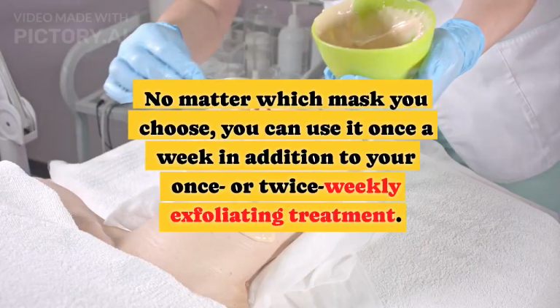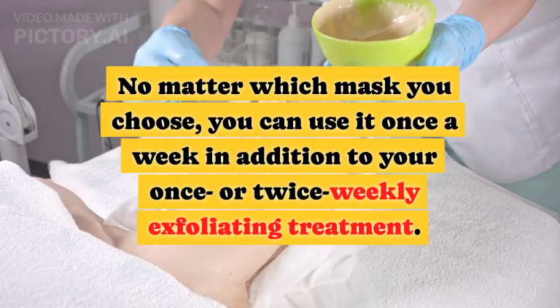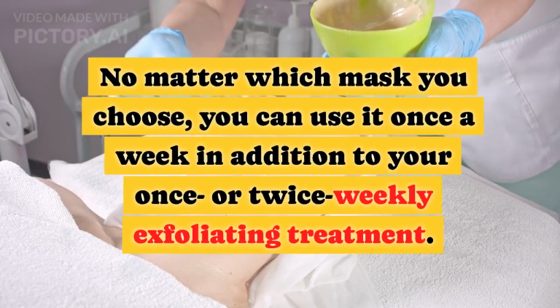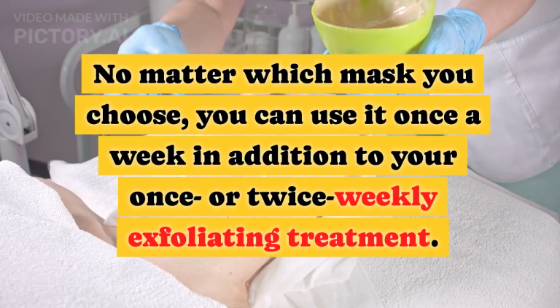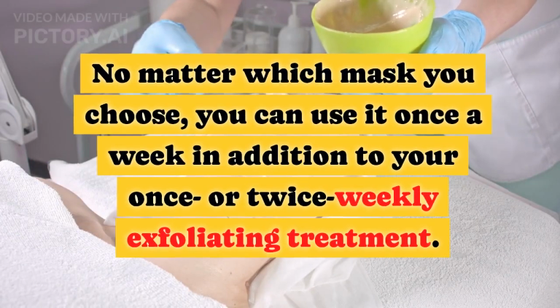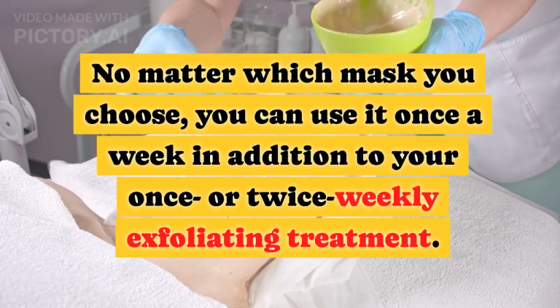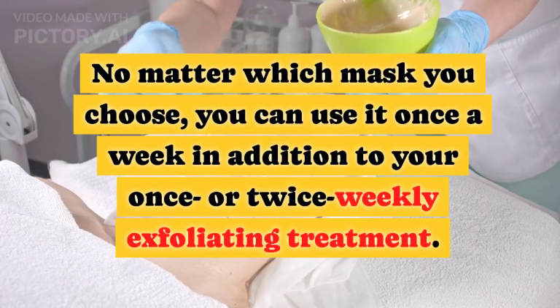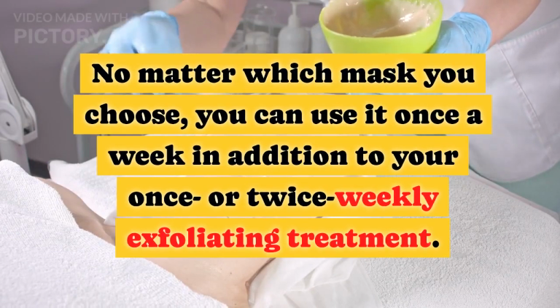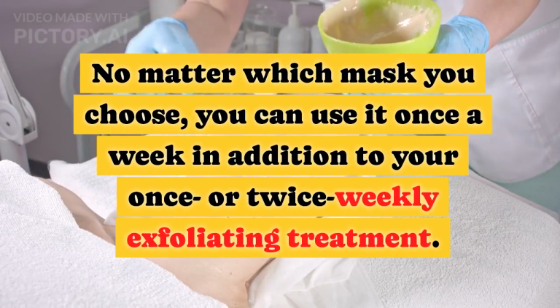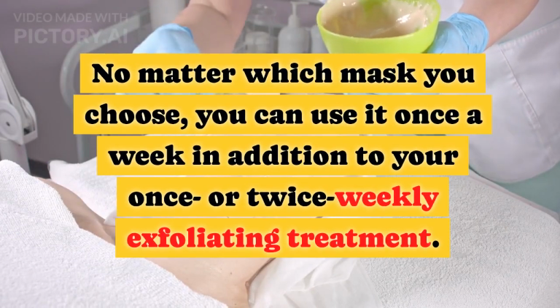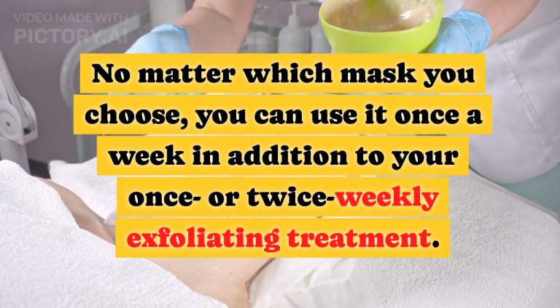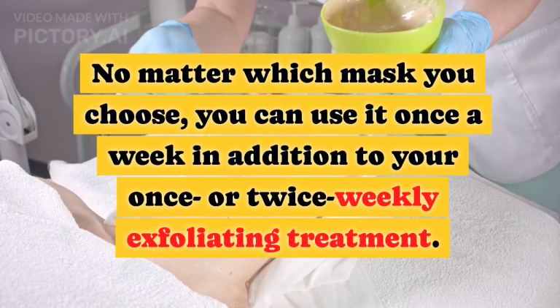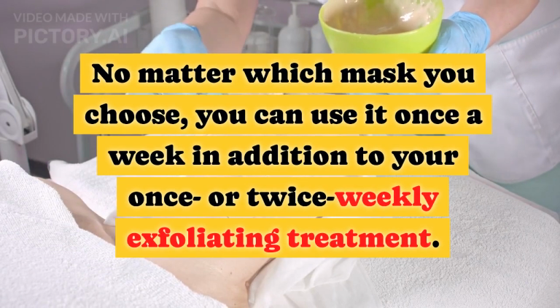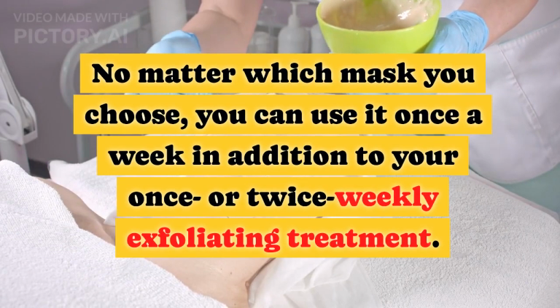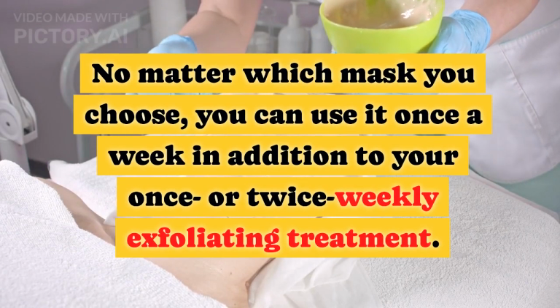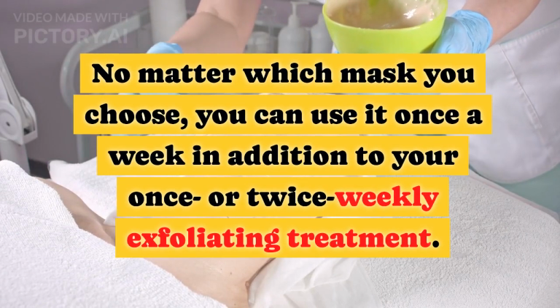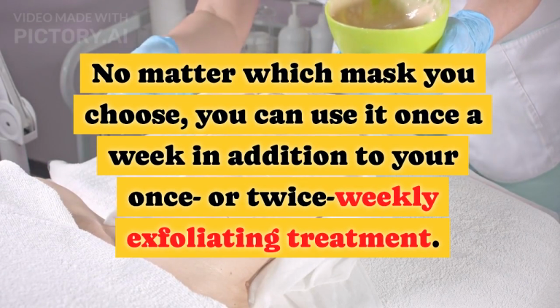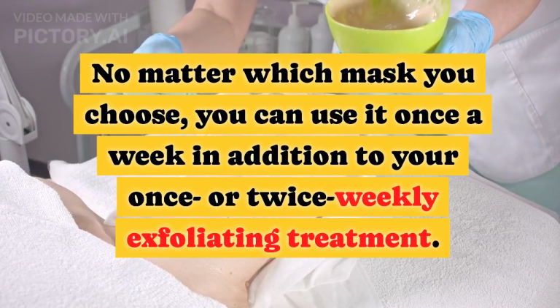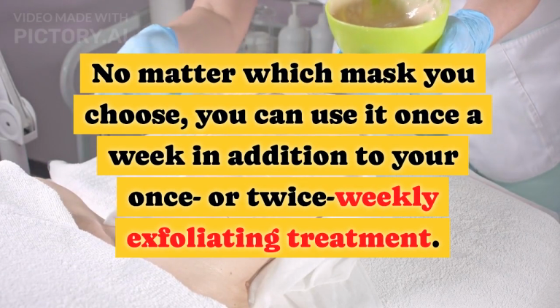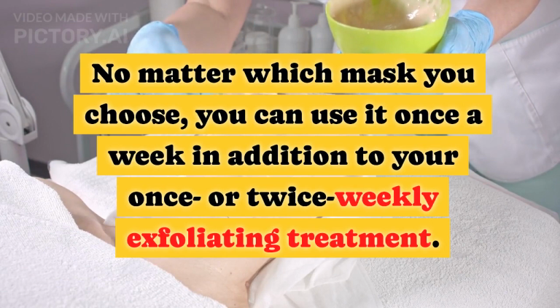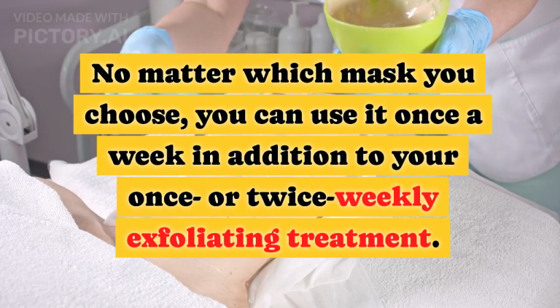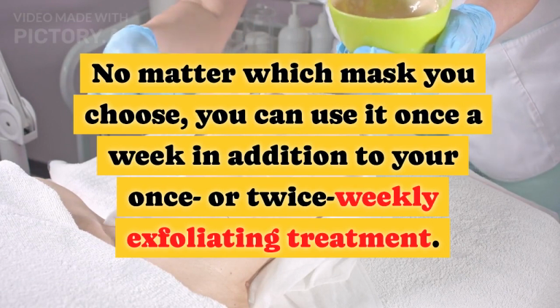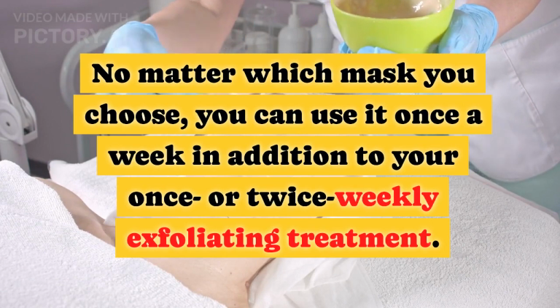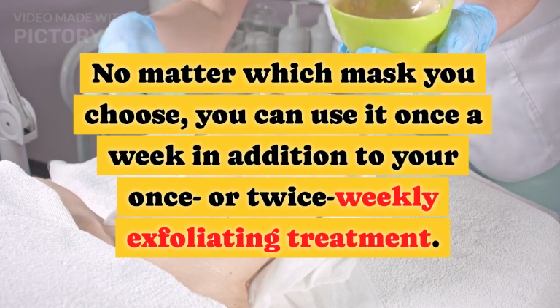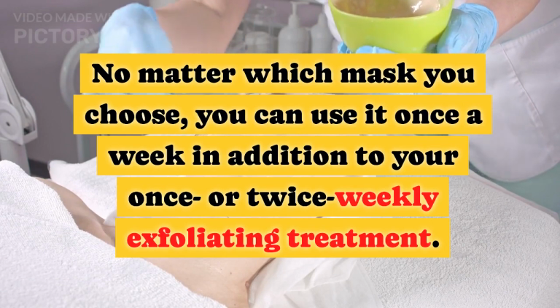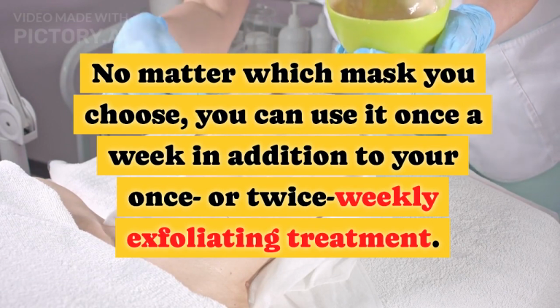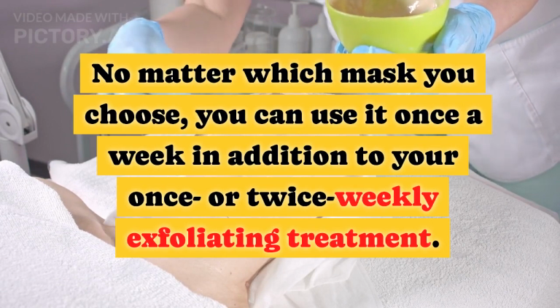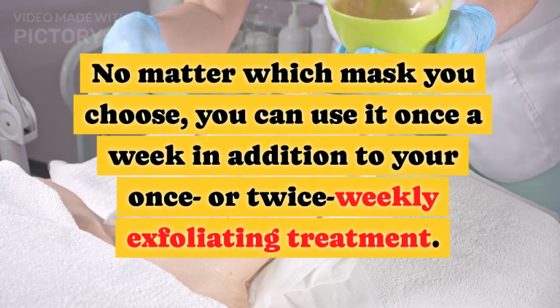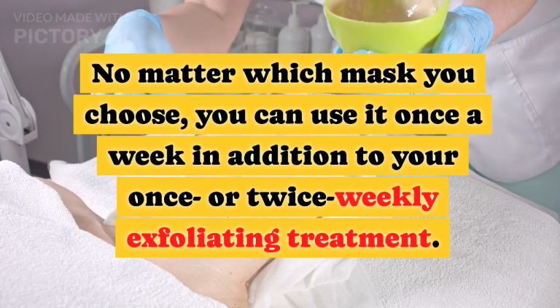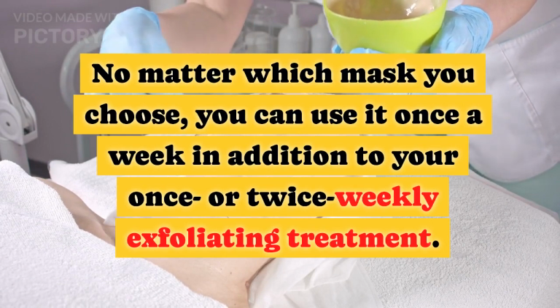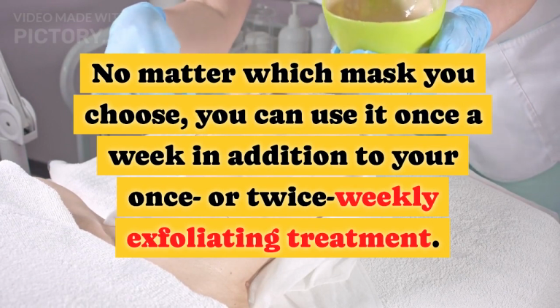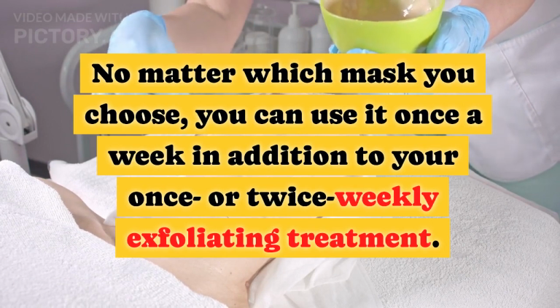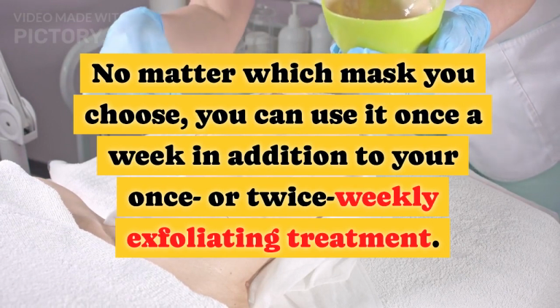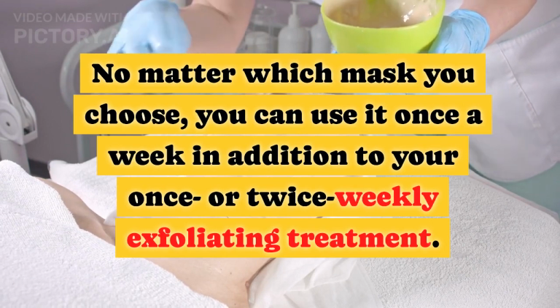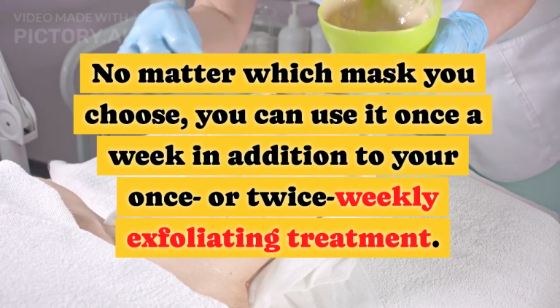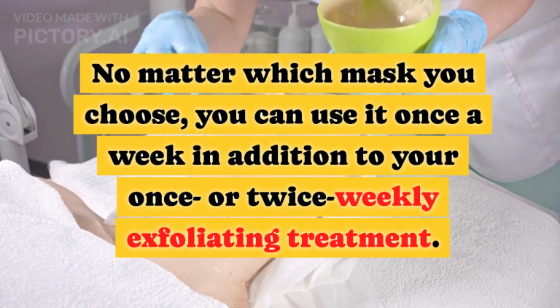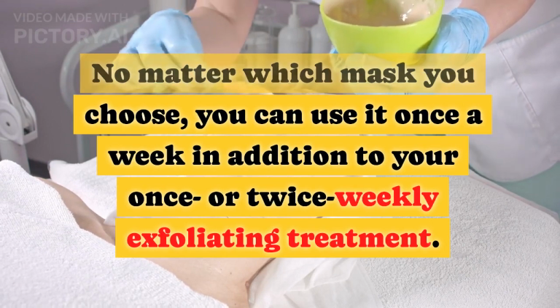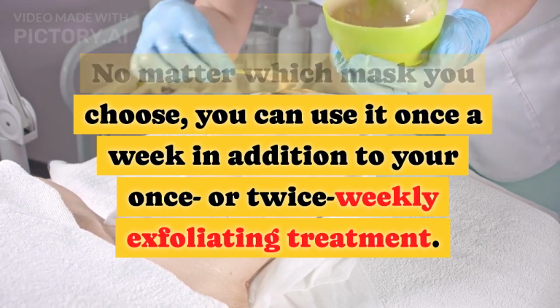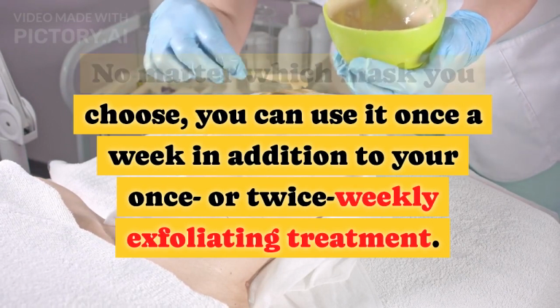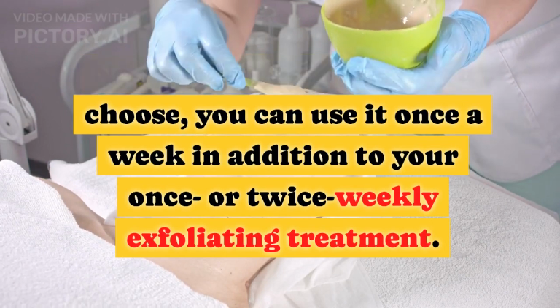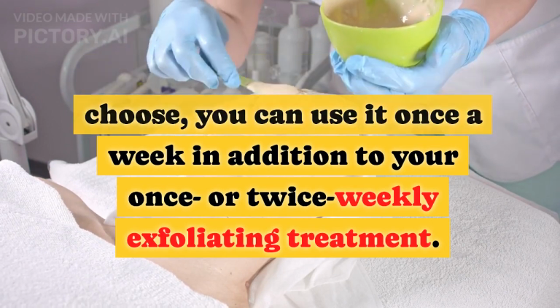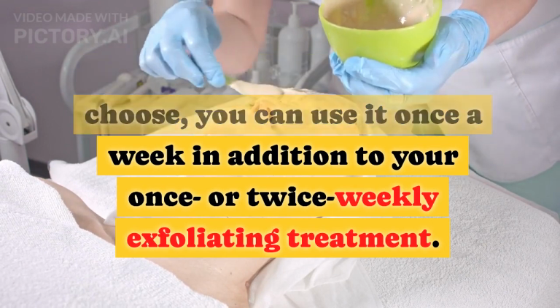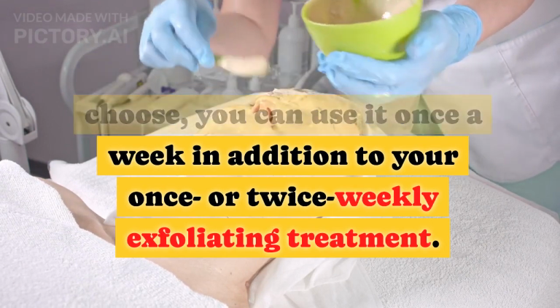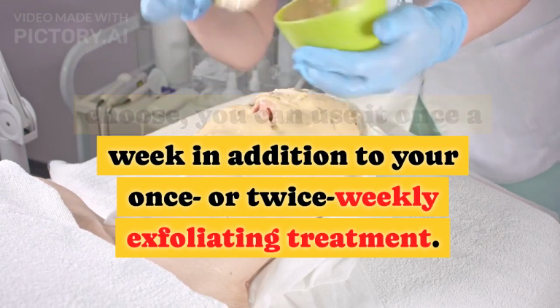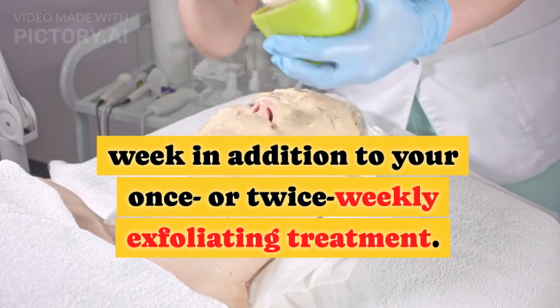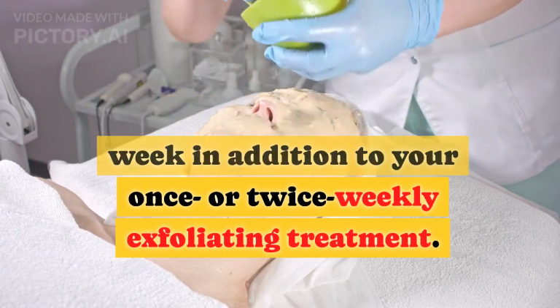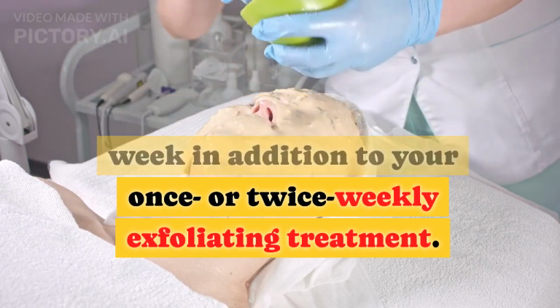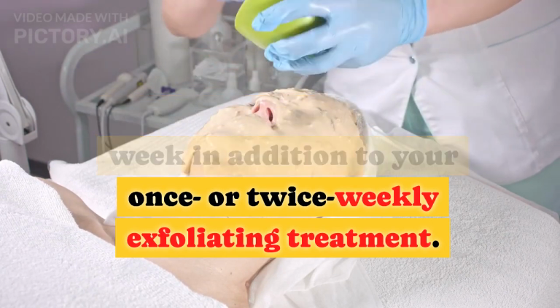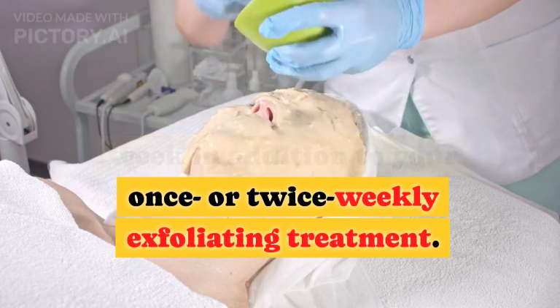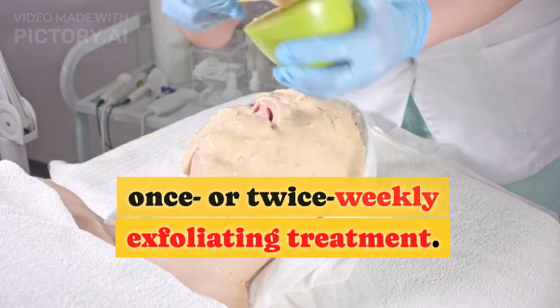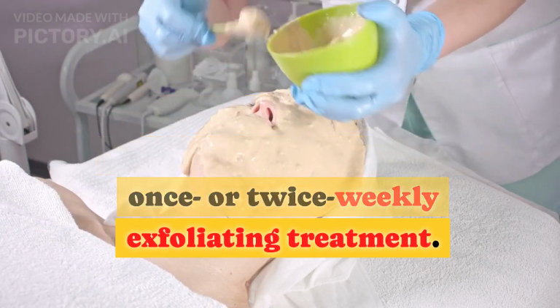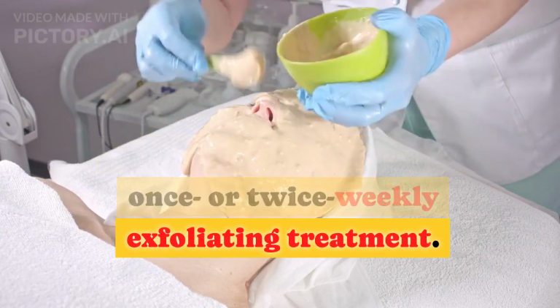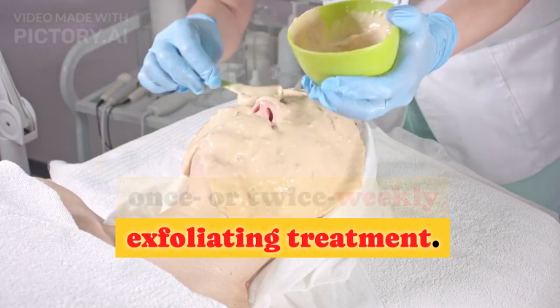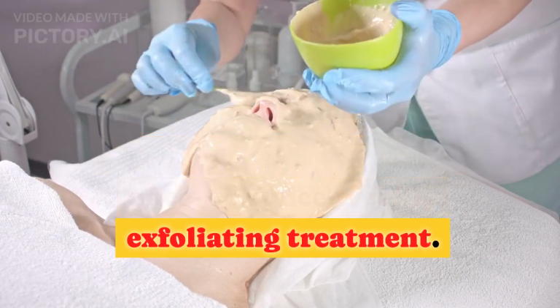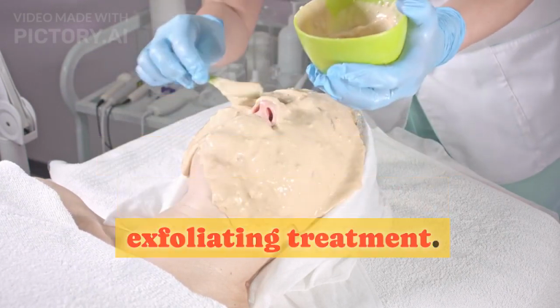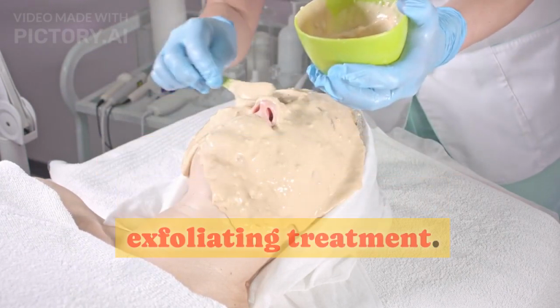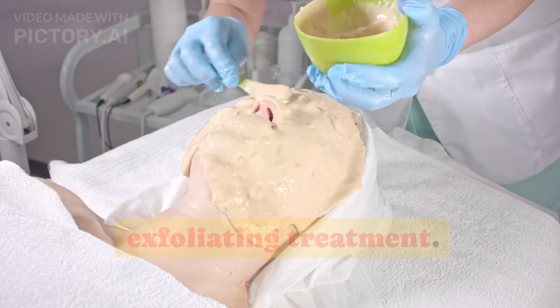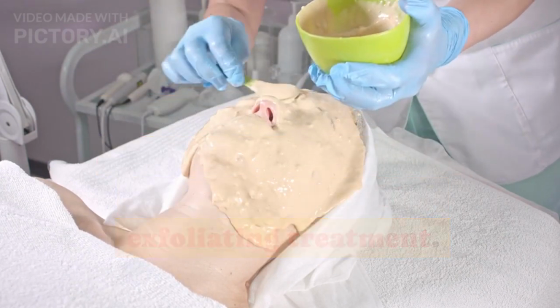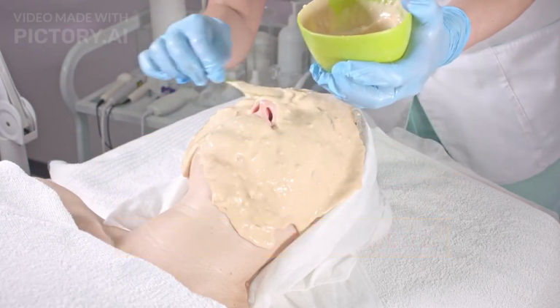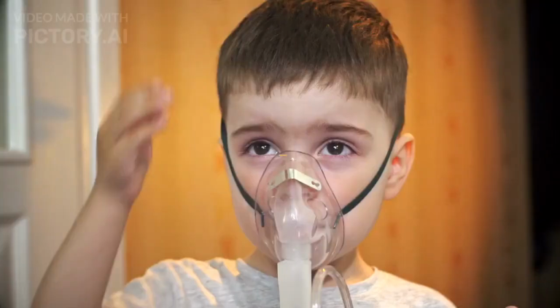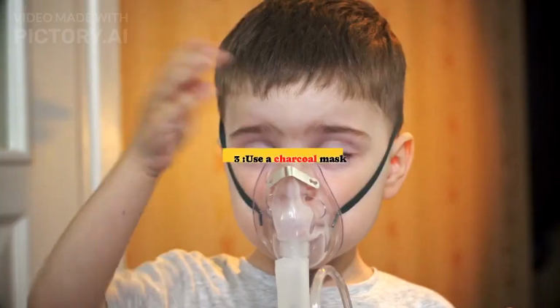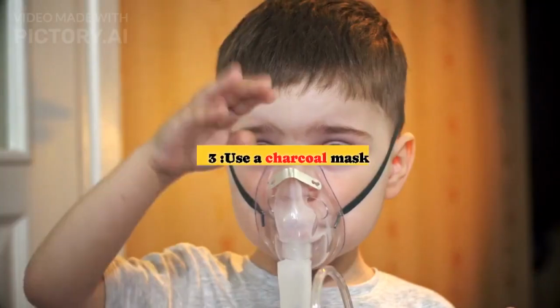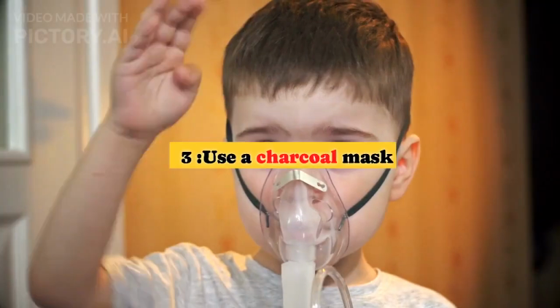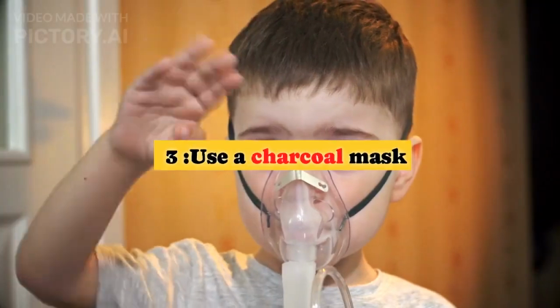No matter which mask you choose, you can use it once a week in addition to your once or twice weekly exfoliating treatment.